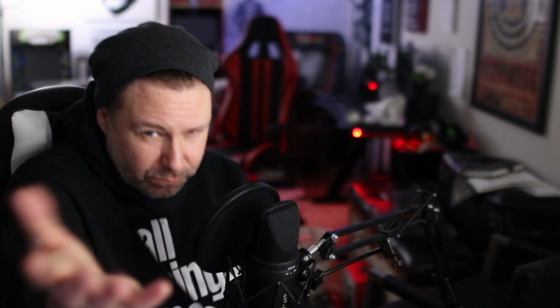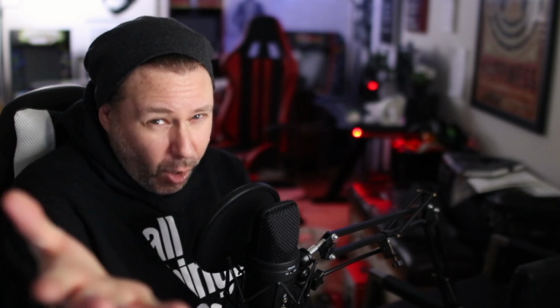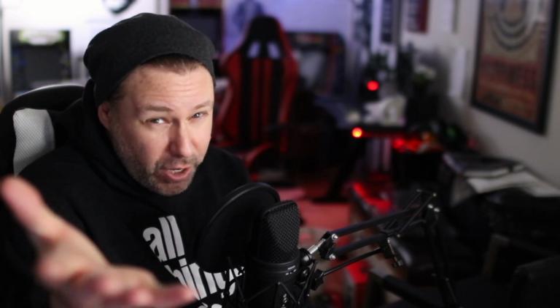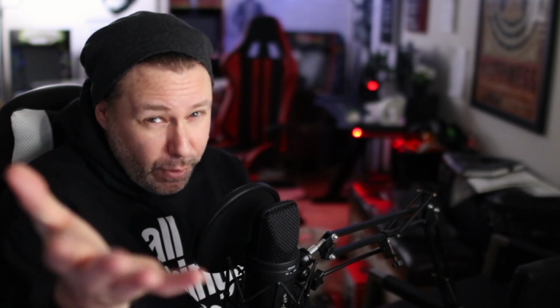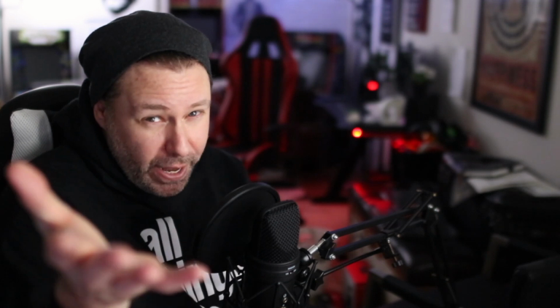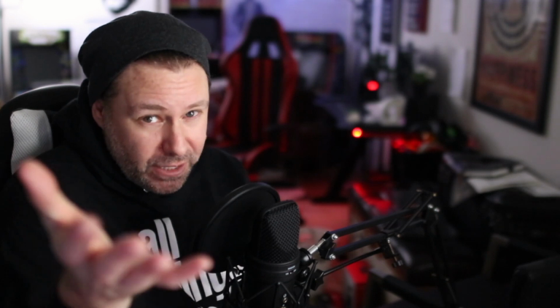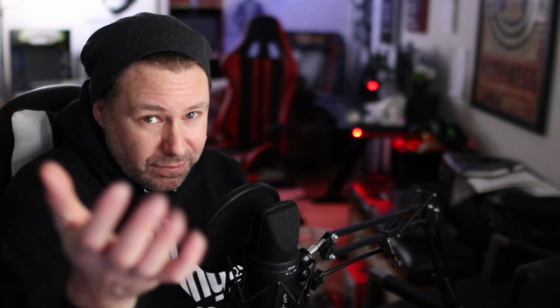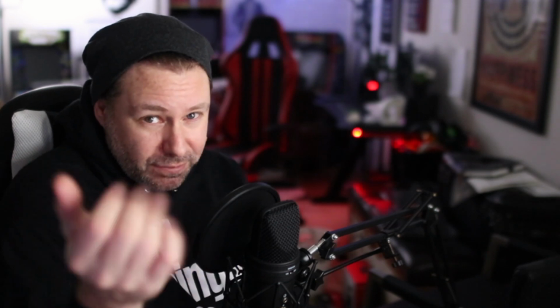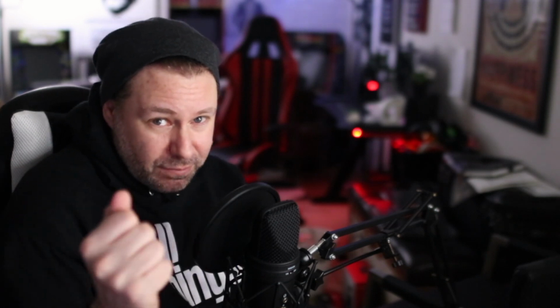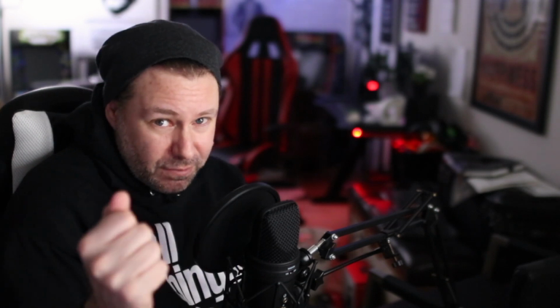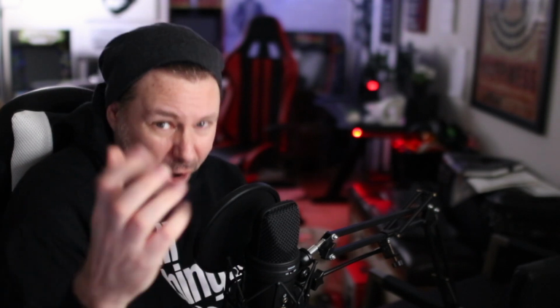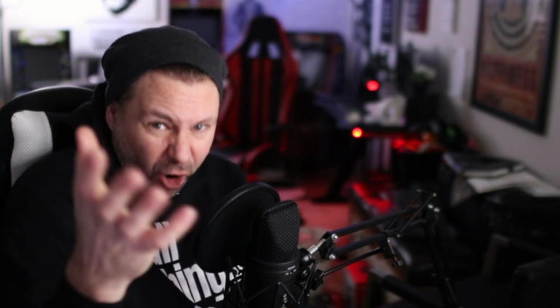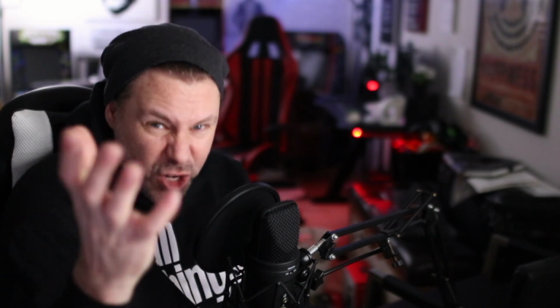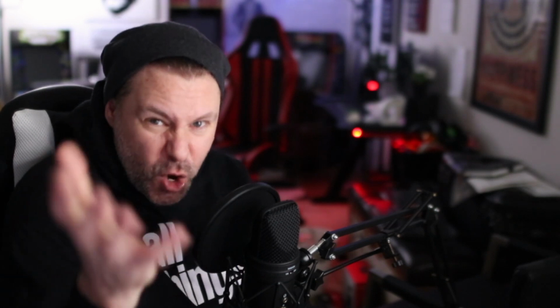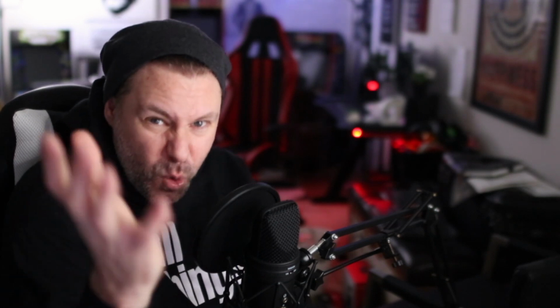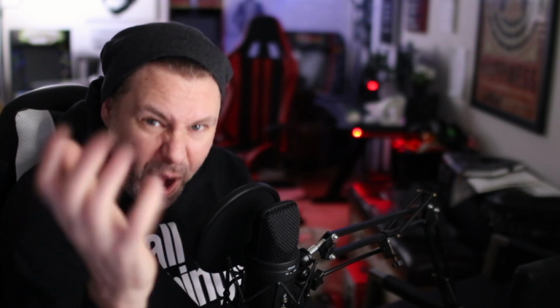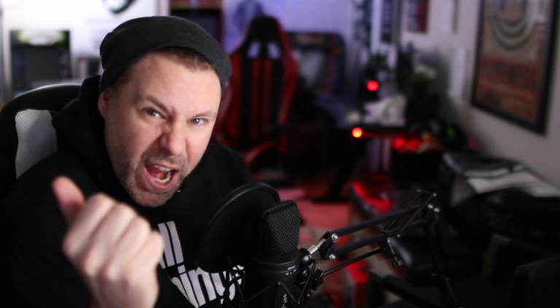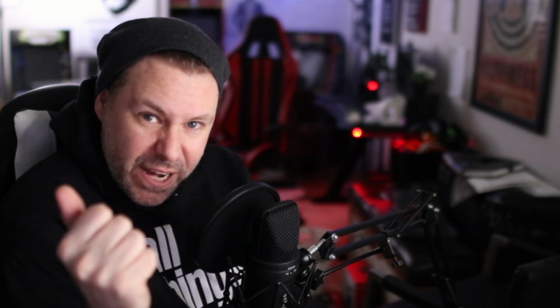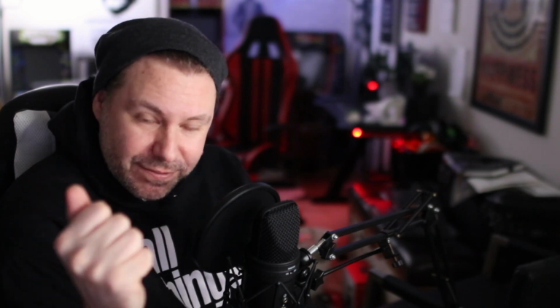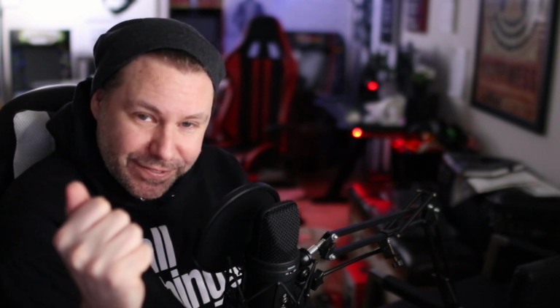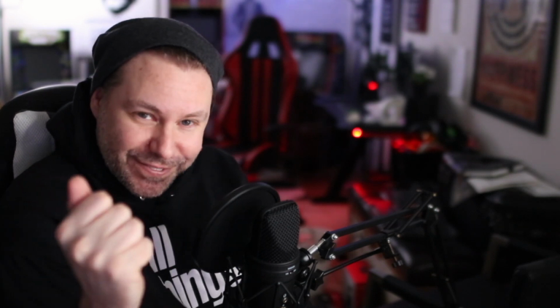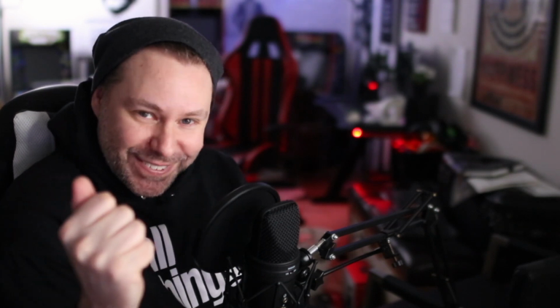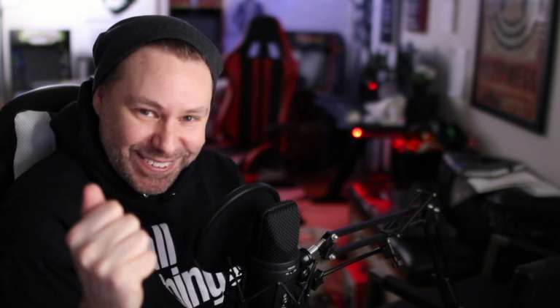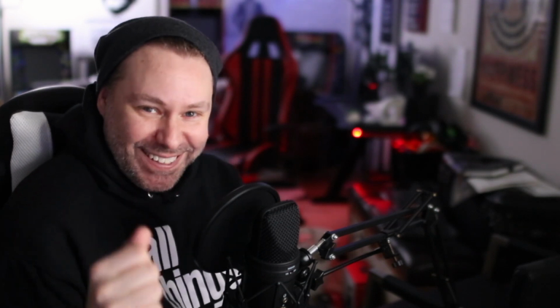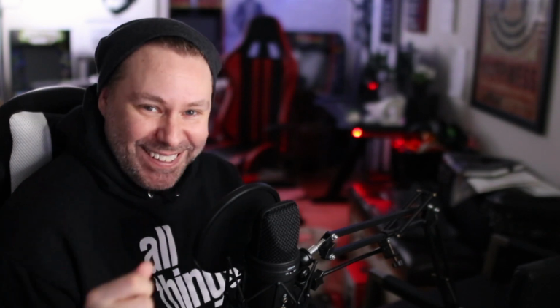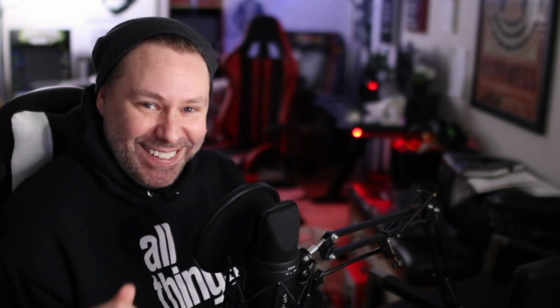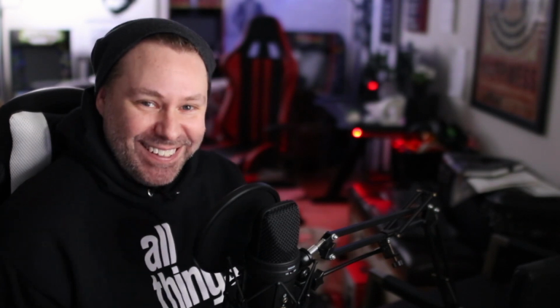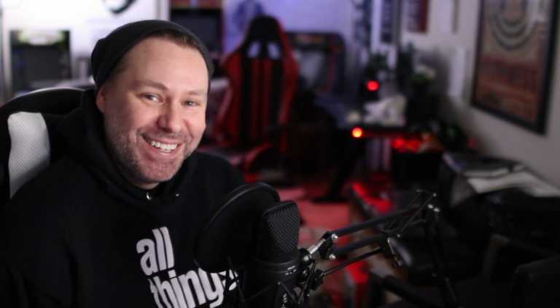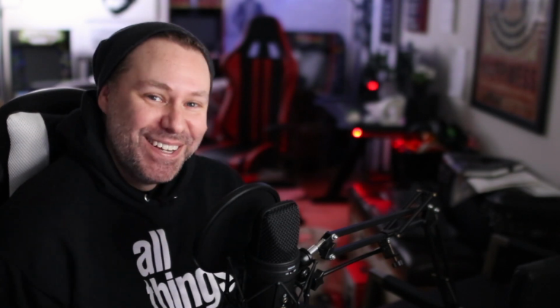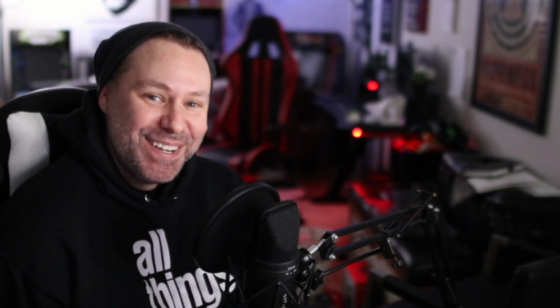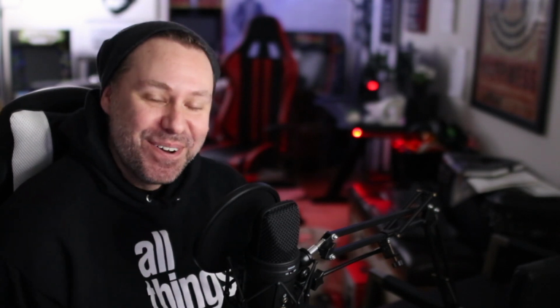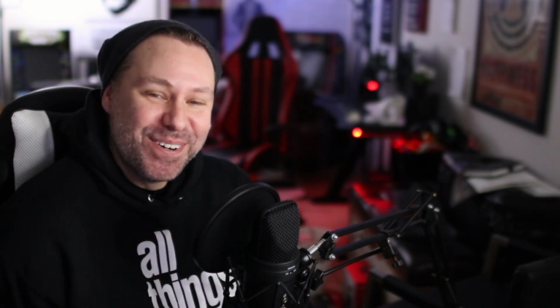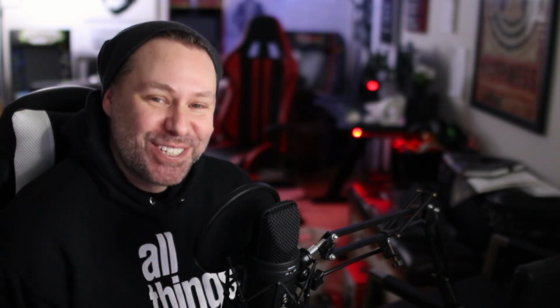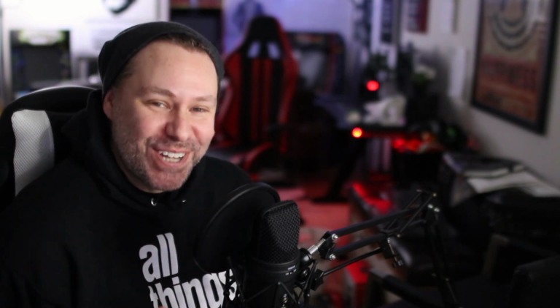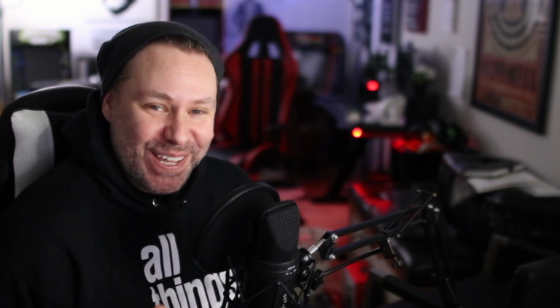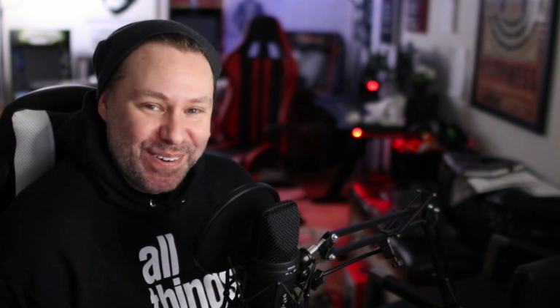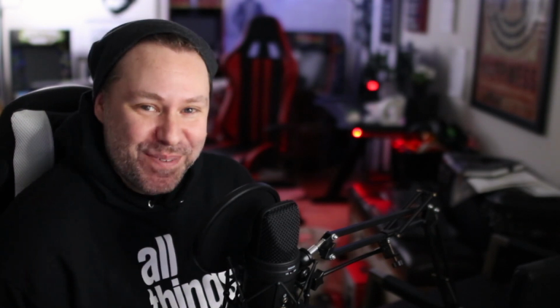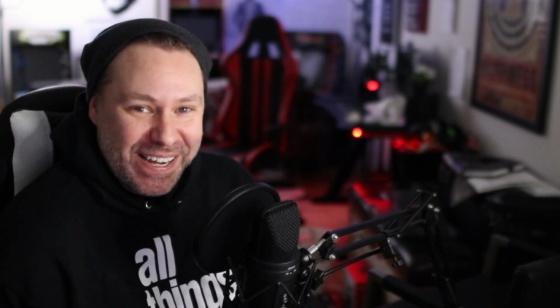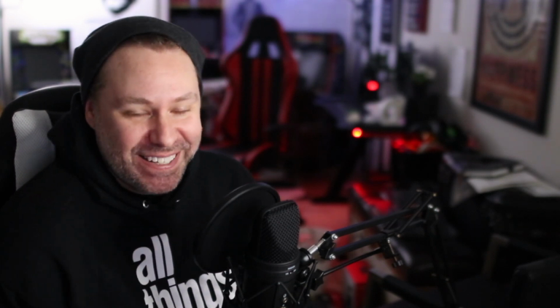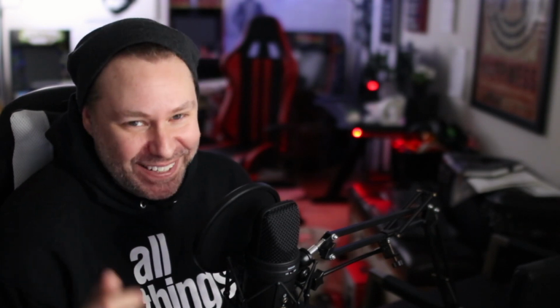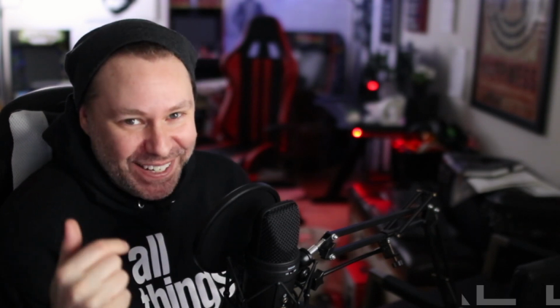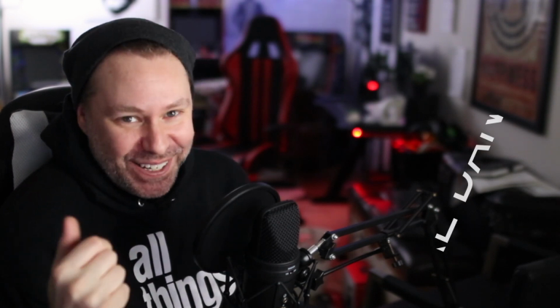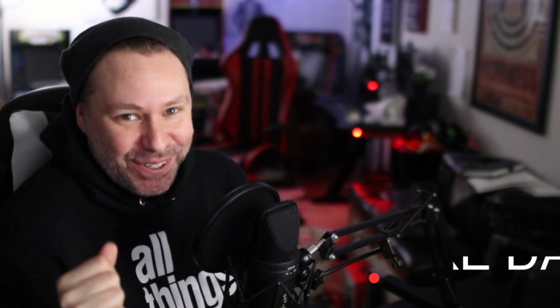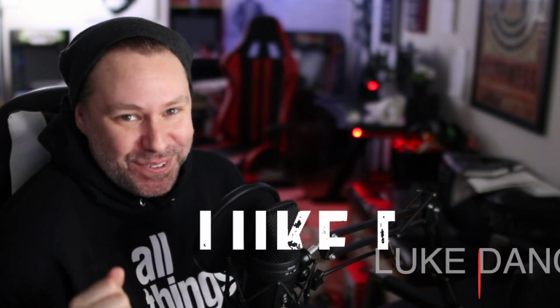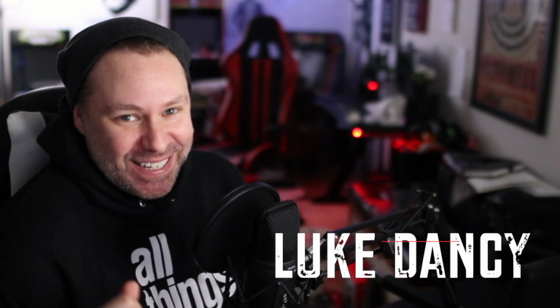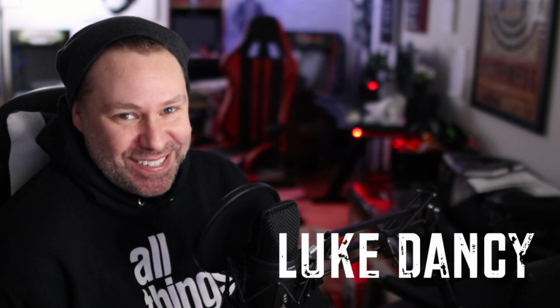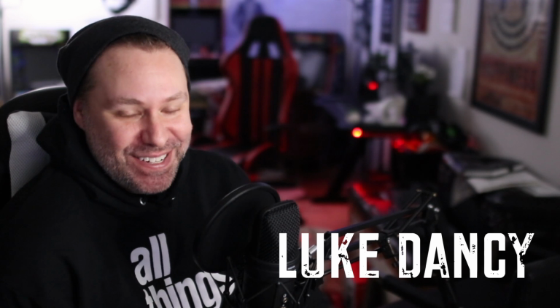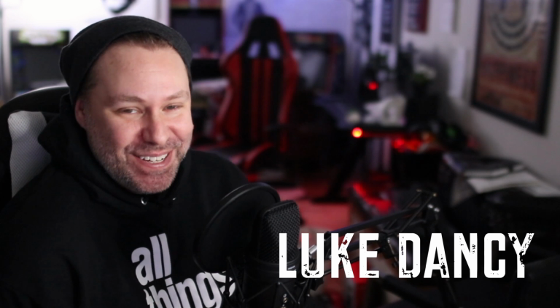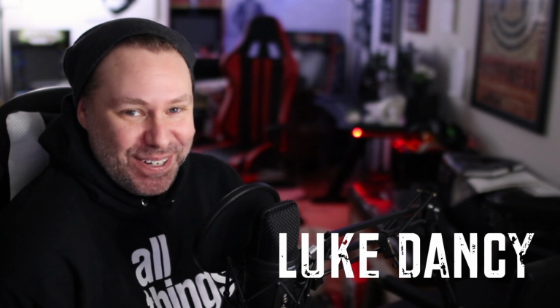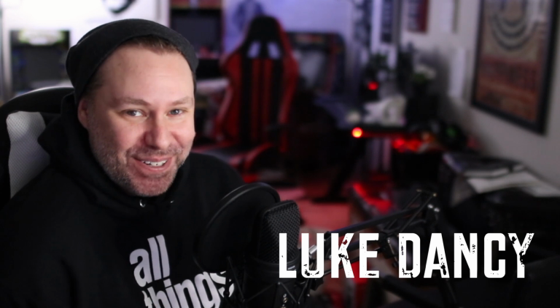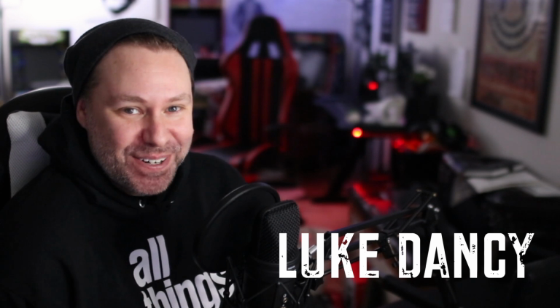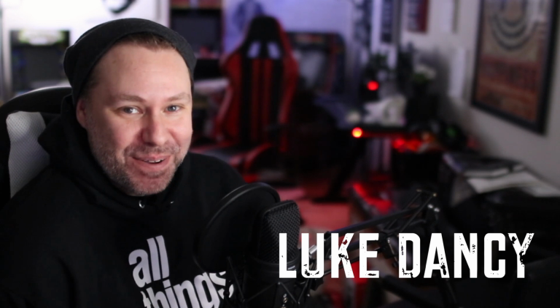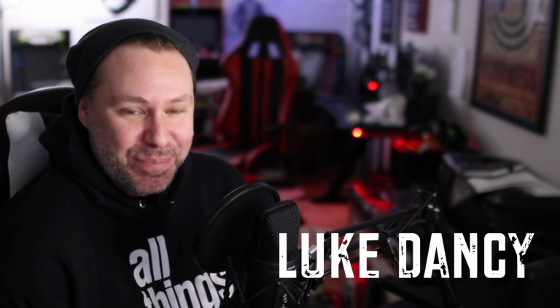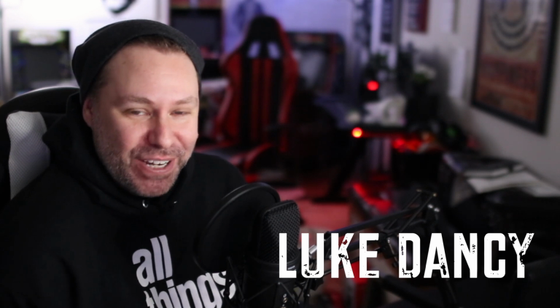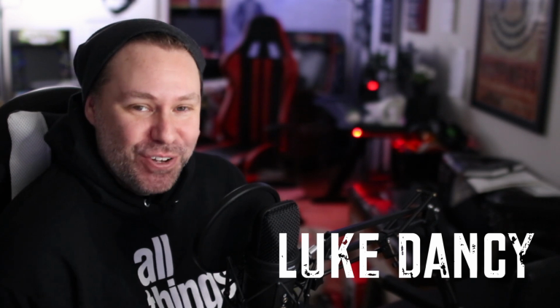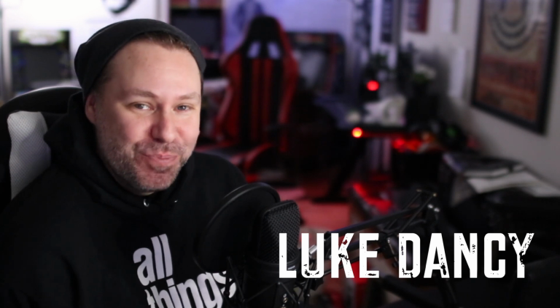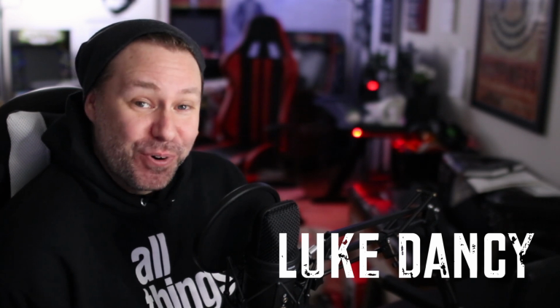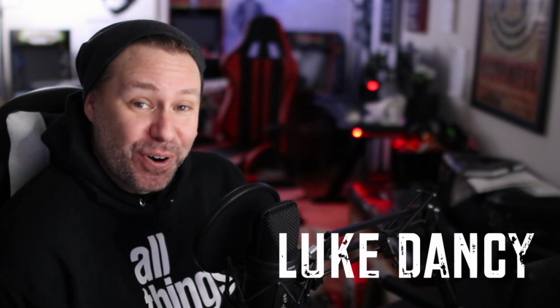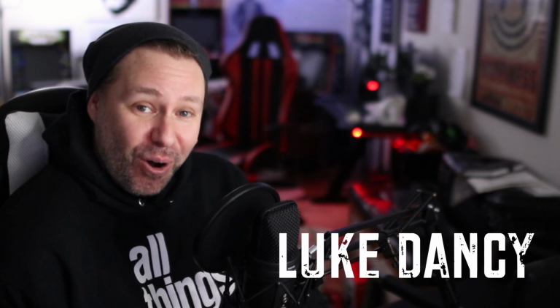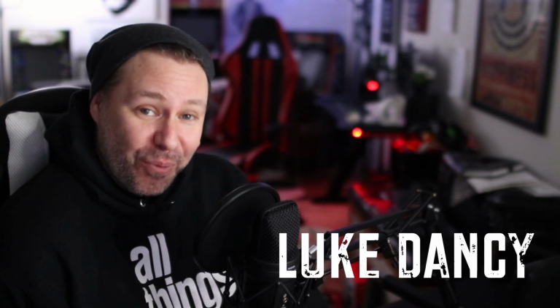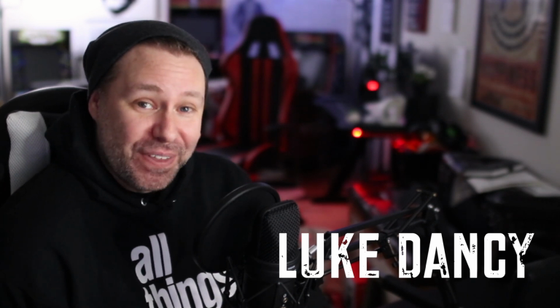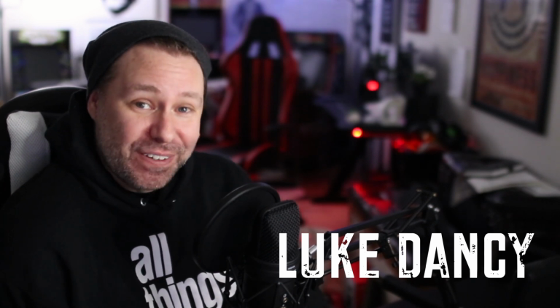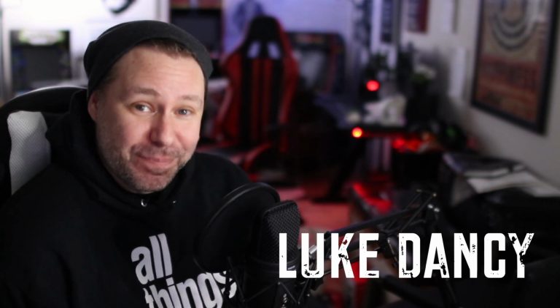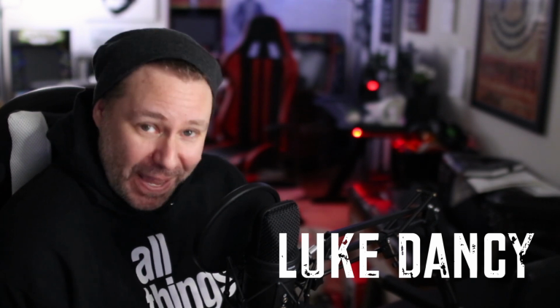Are you ready? Quit shaking, everybody. Luke Dancy here, bringing you more All Things Magic.